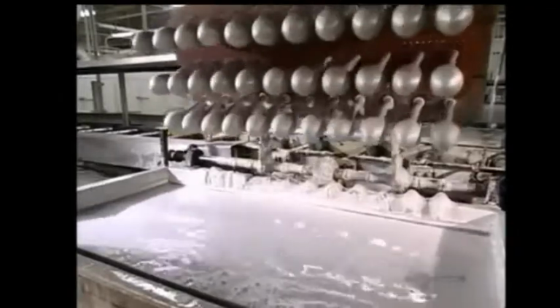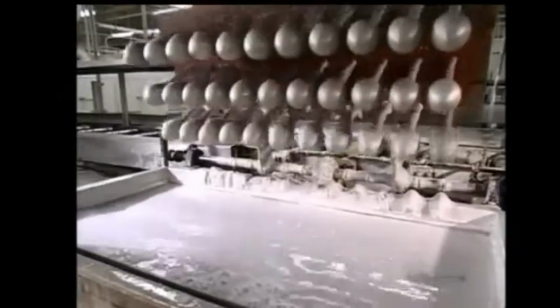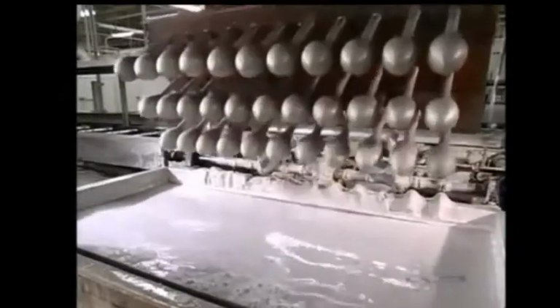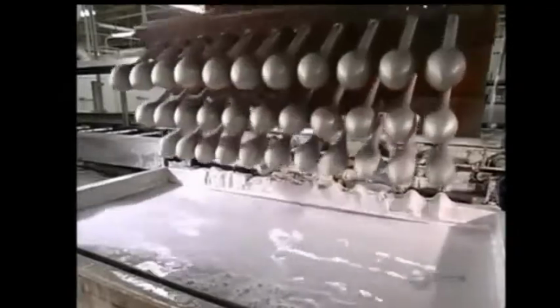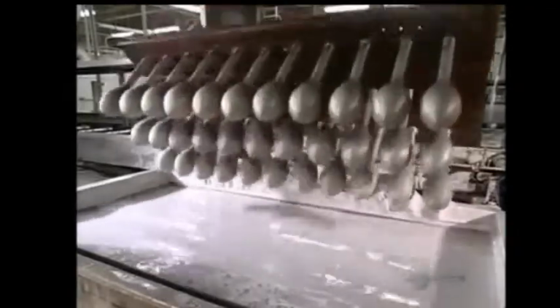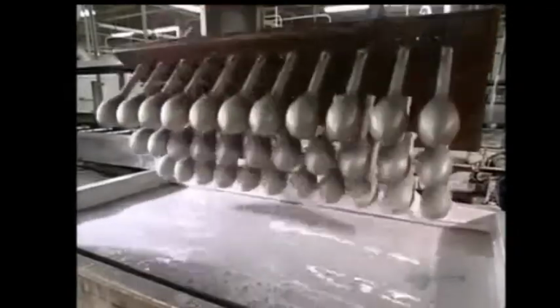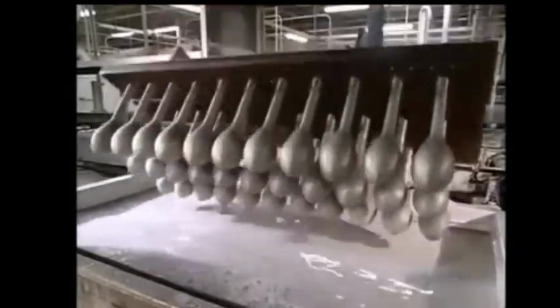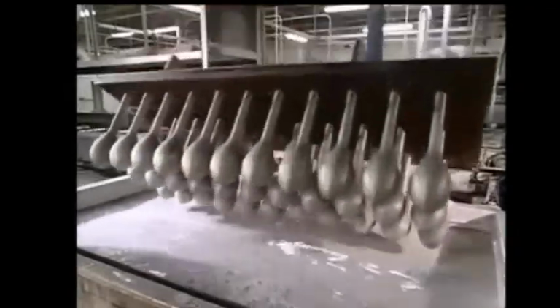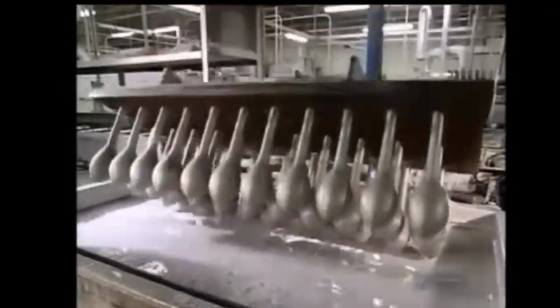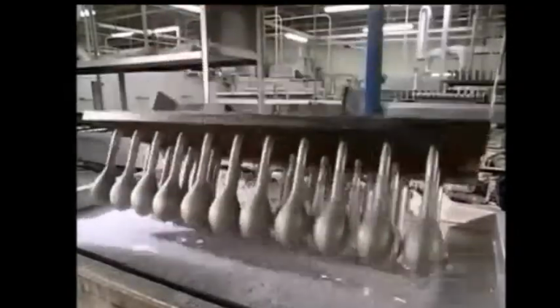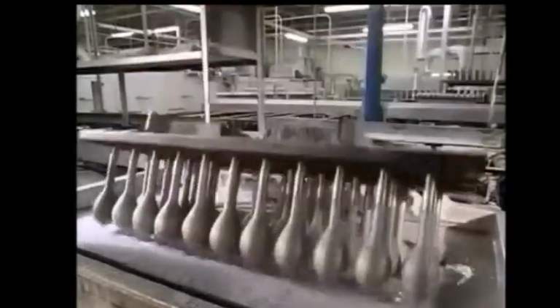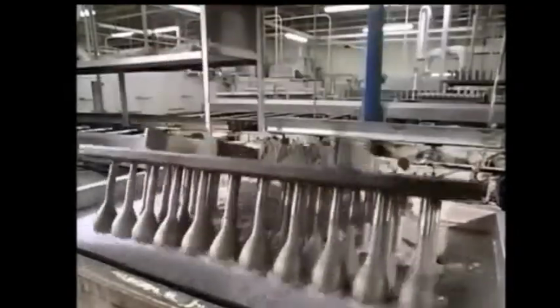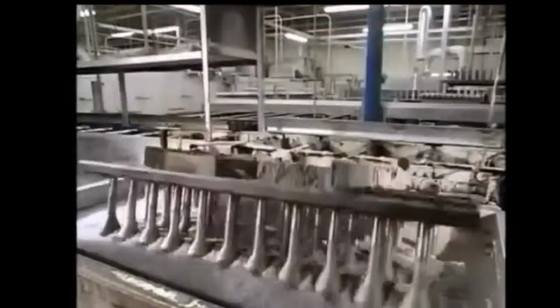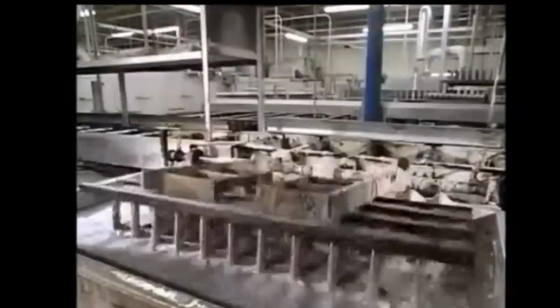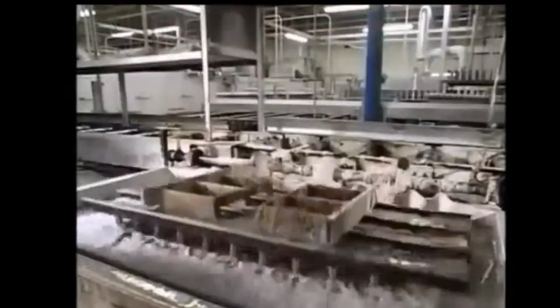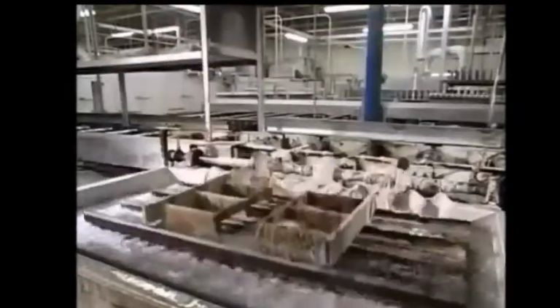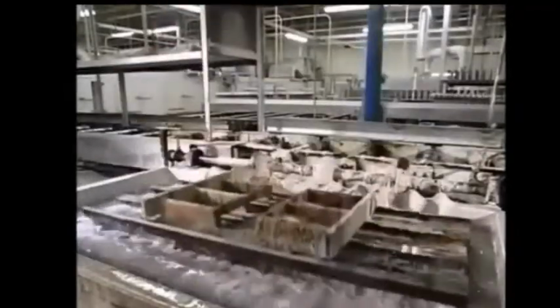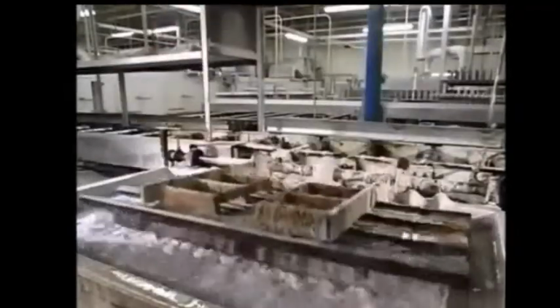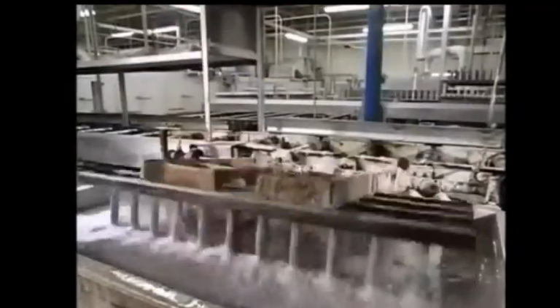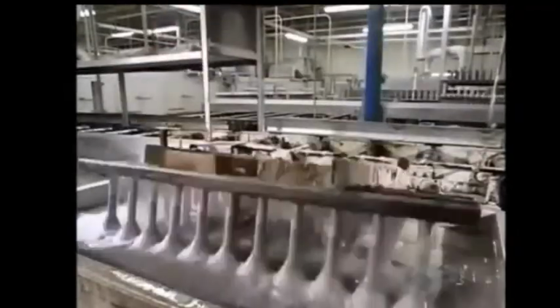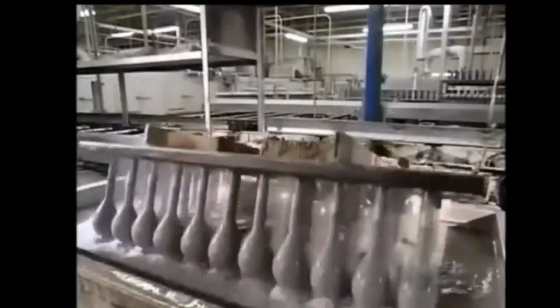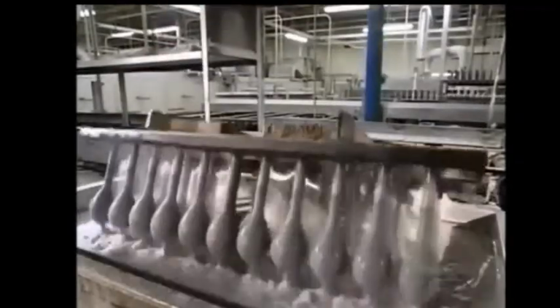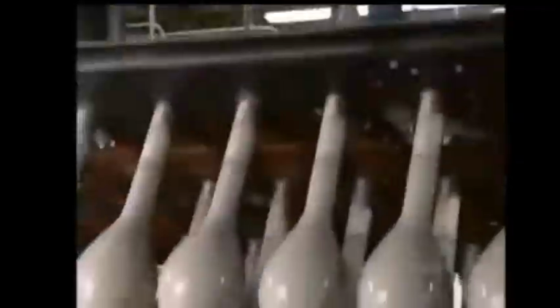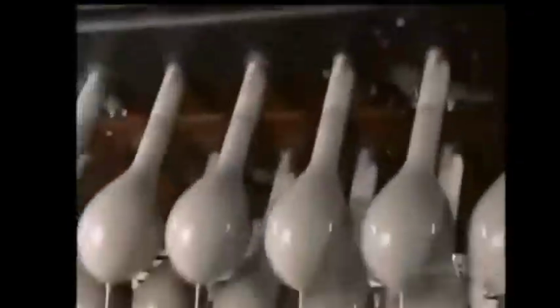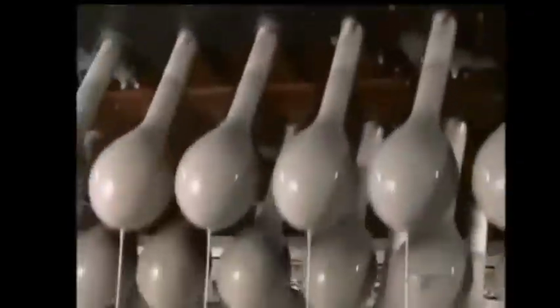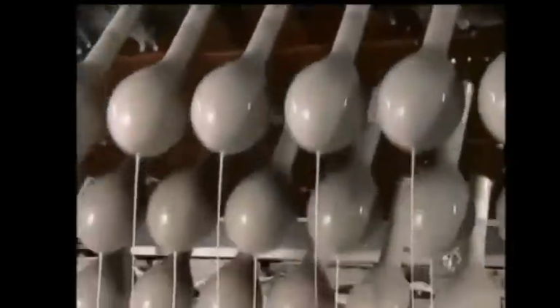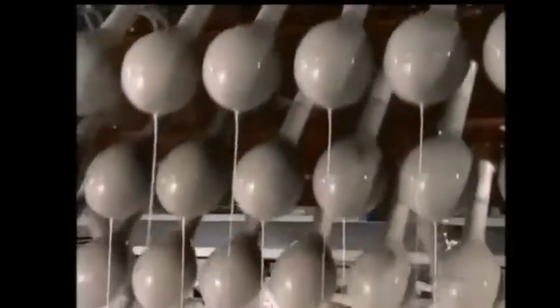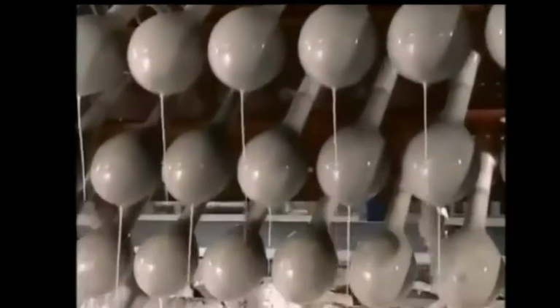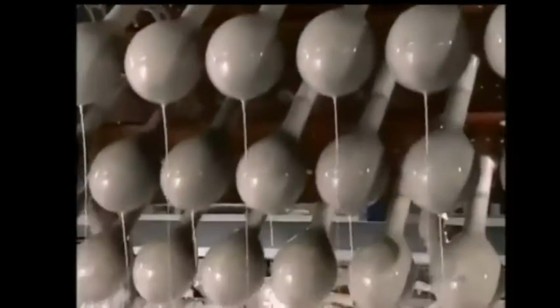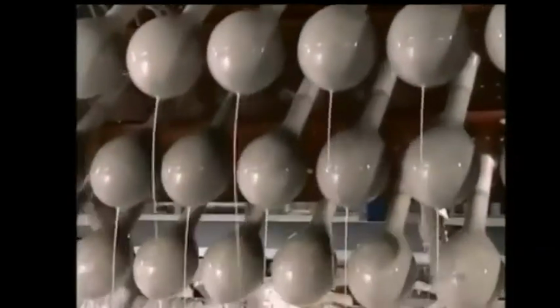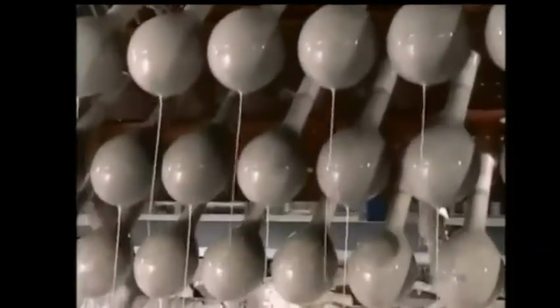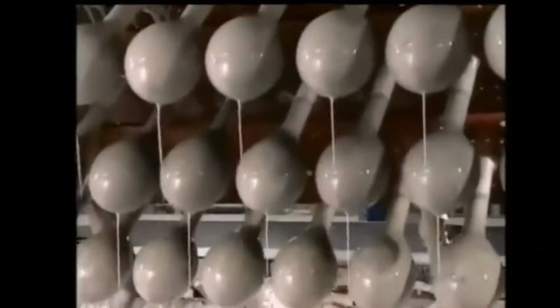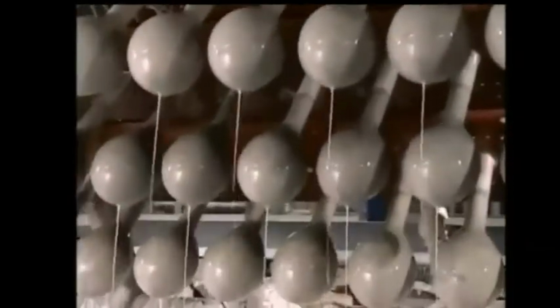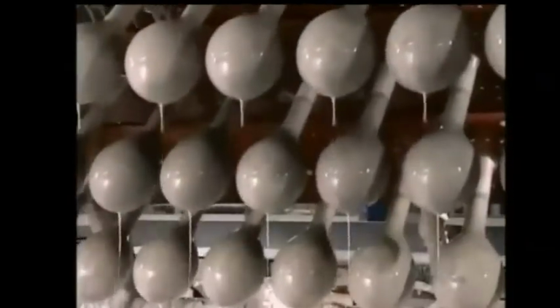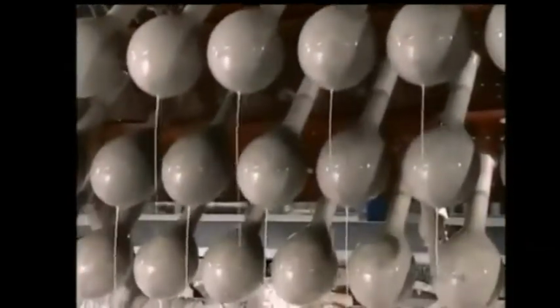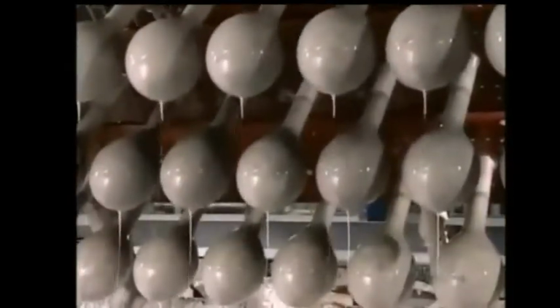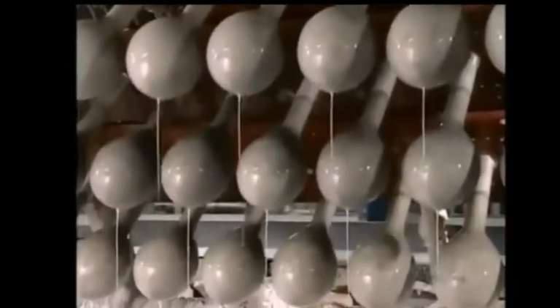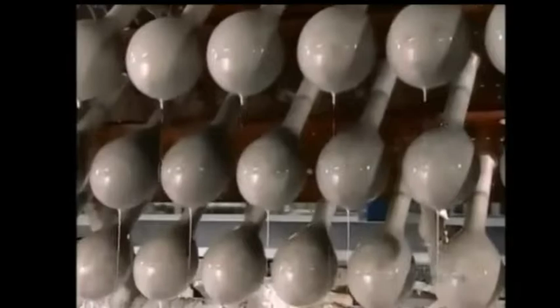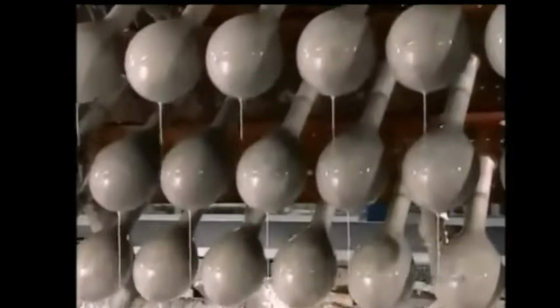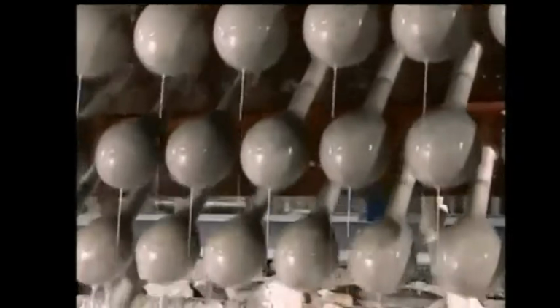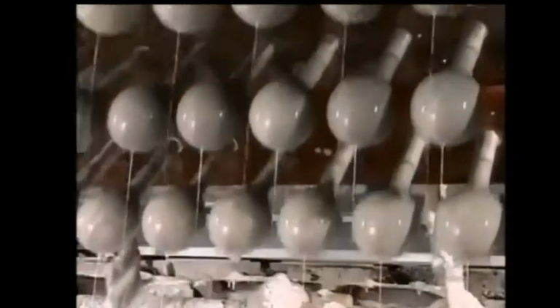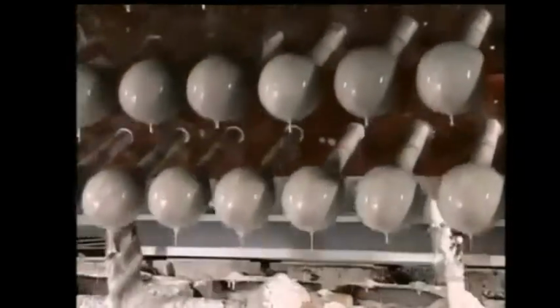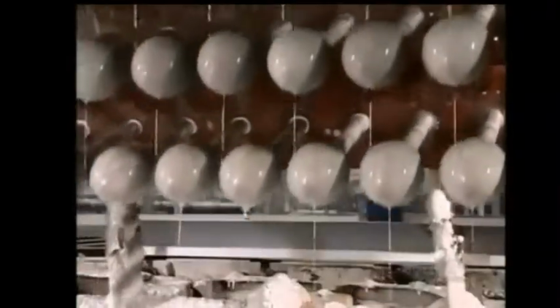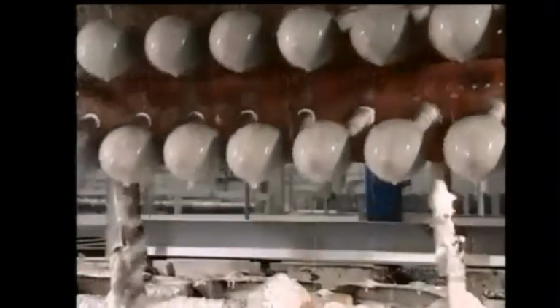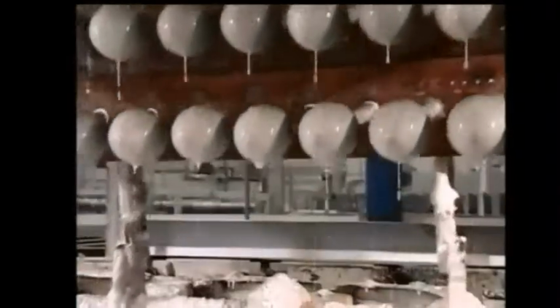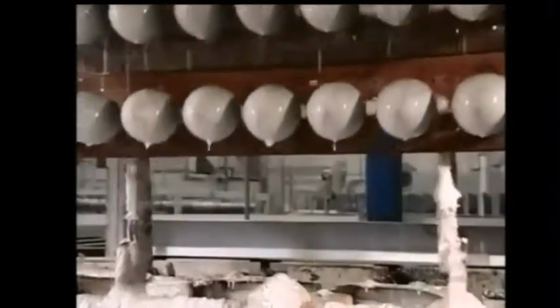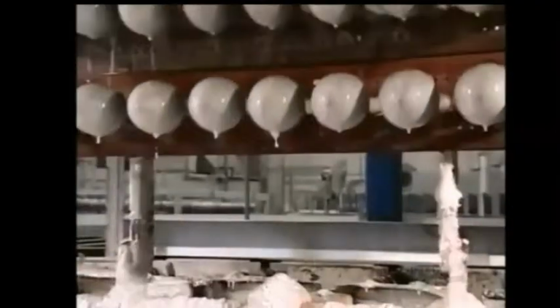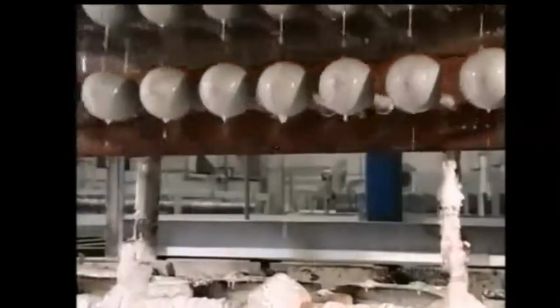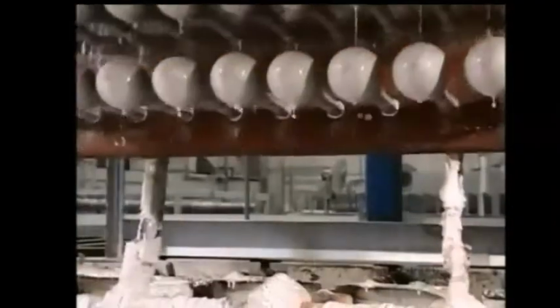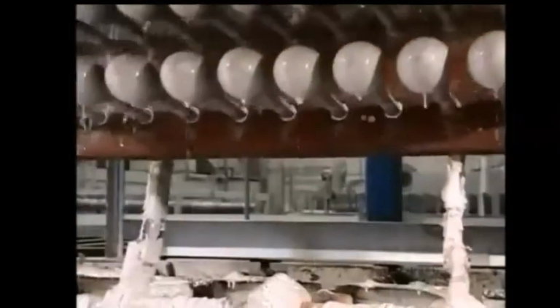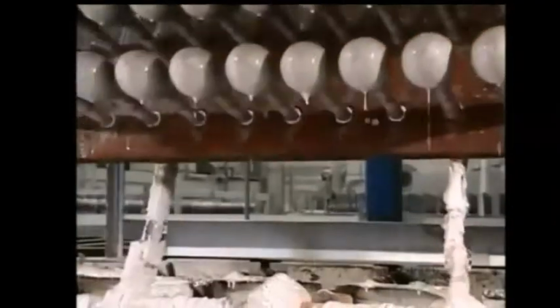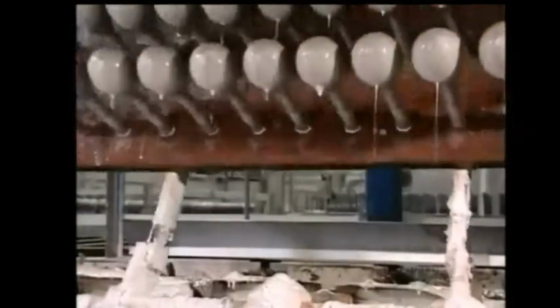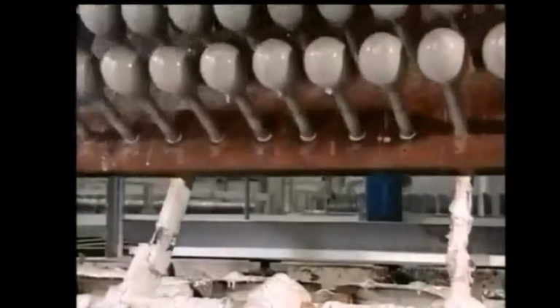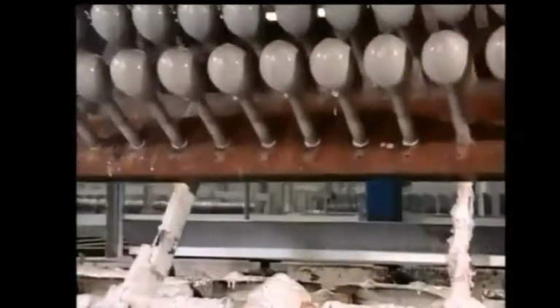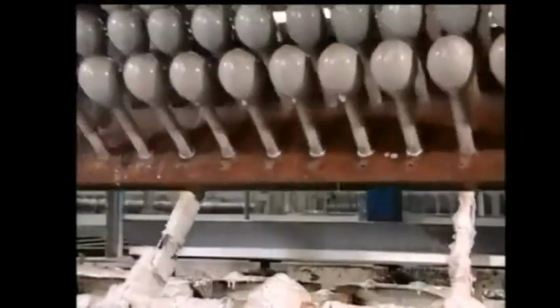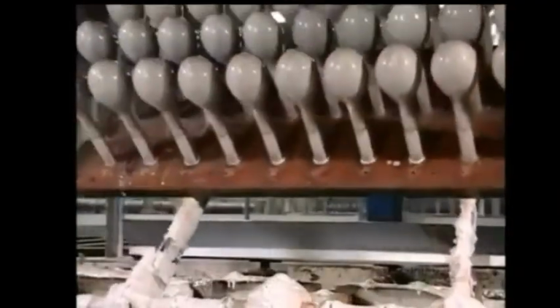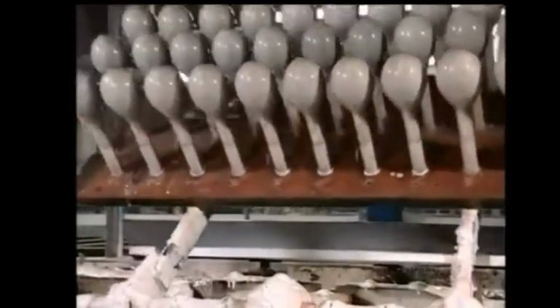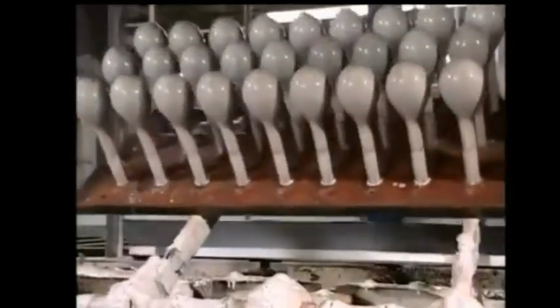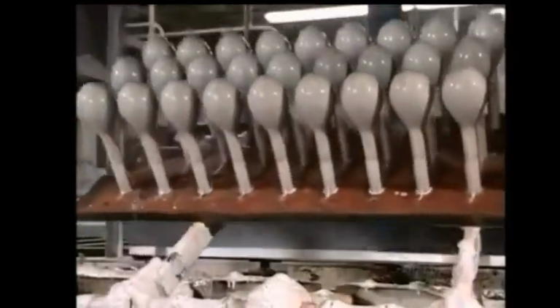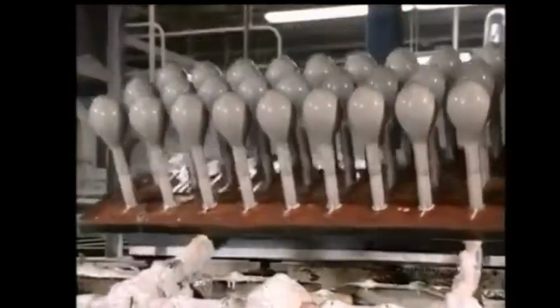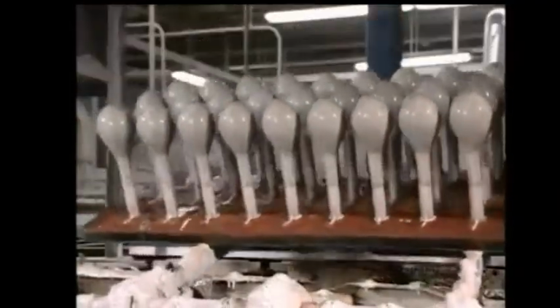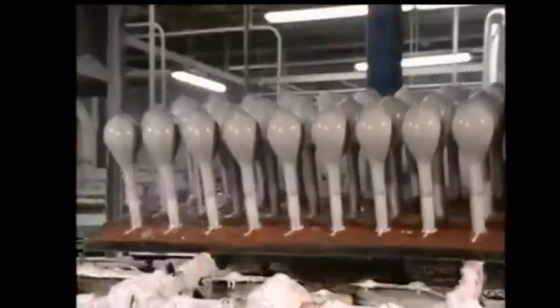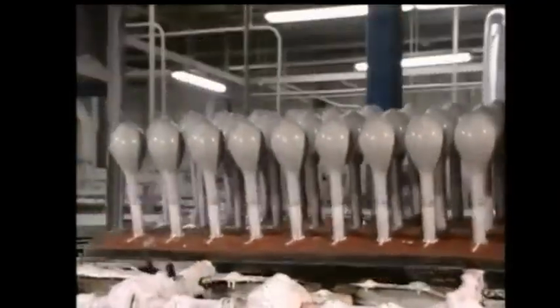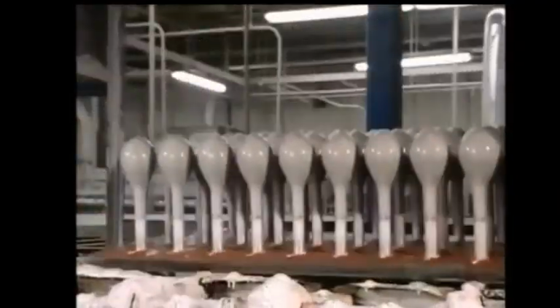A fixture then flips and dips the forms into a tank of coagulant that carries an electrochemical charge, which will attract the colored latex.